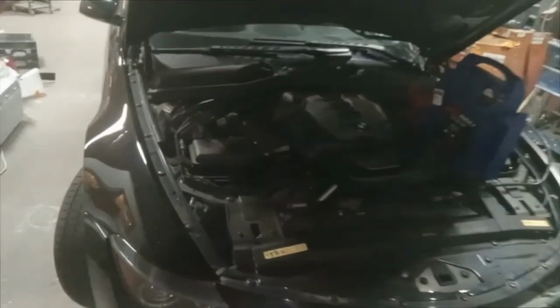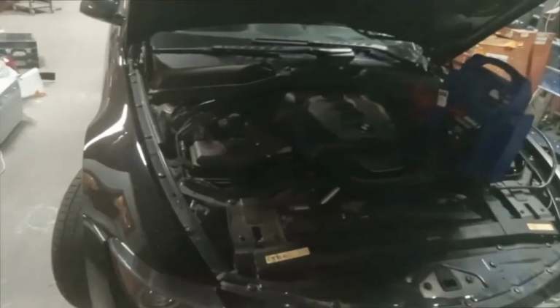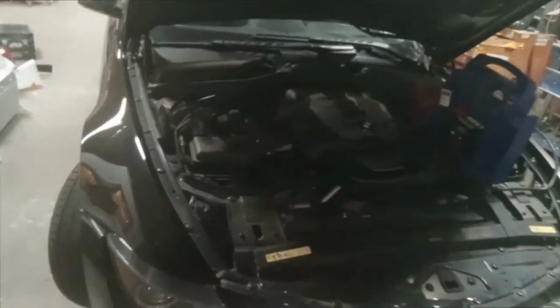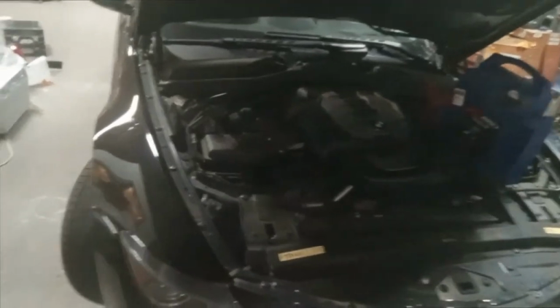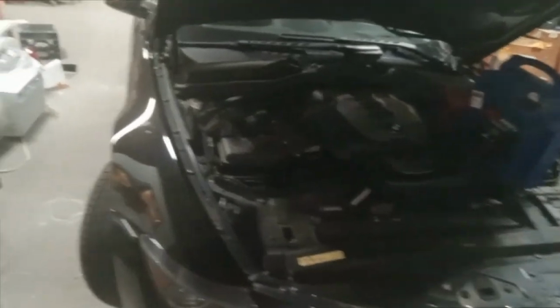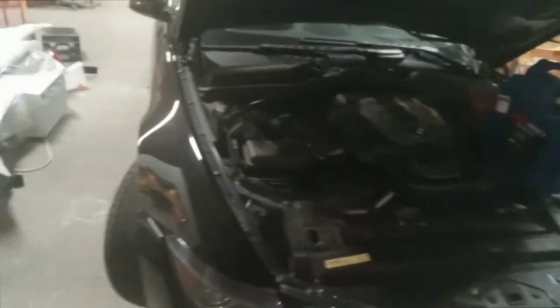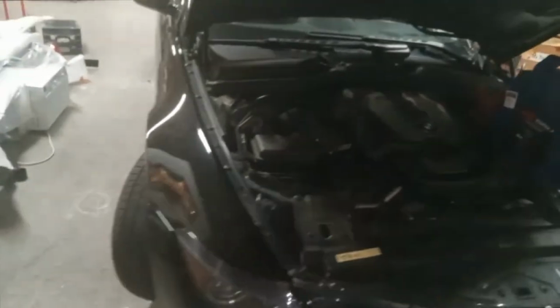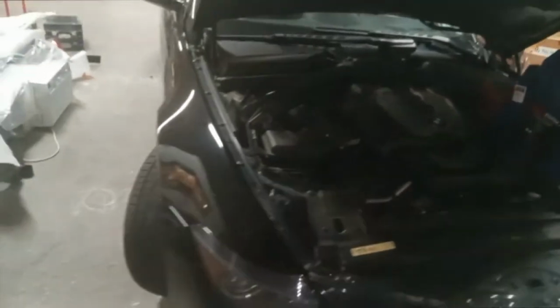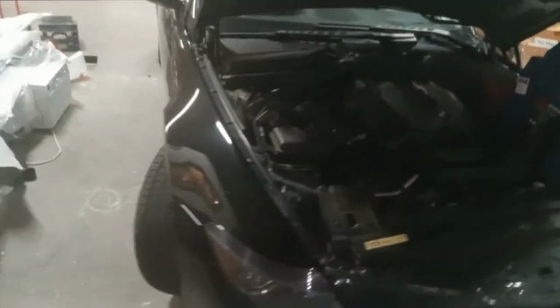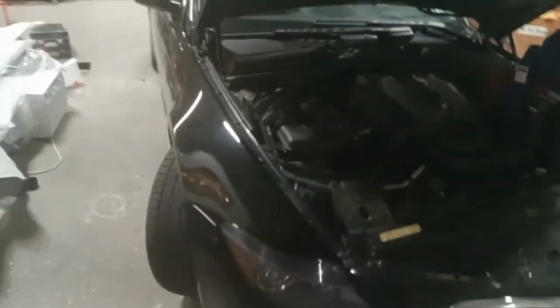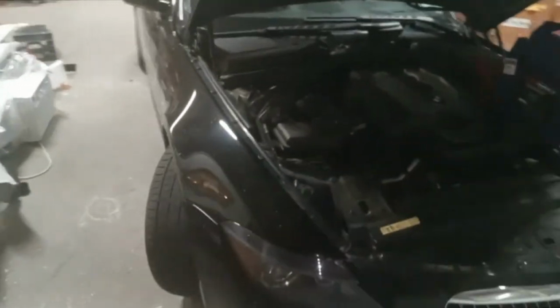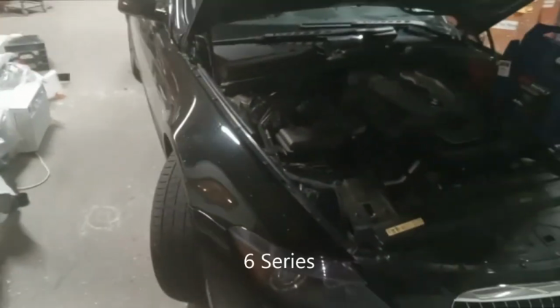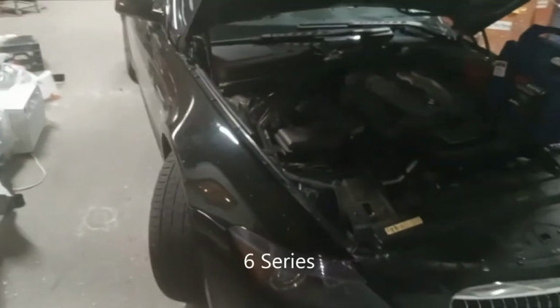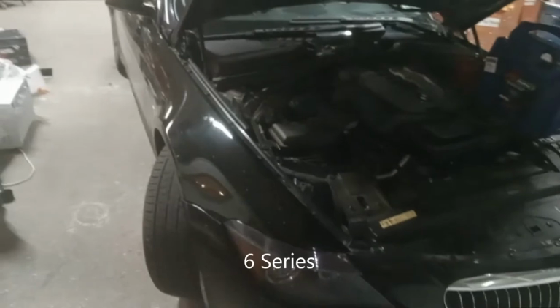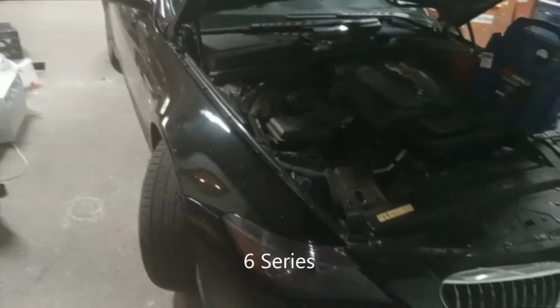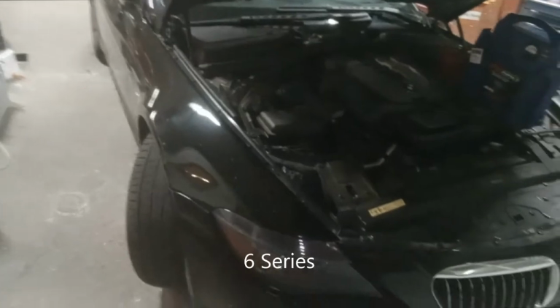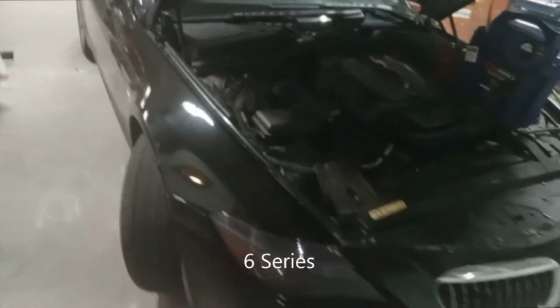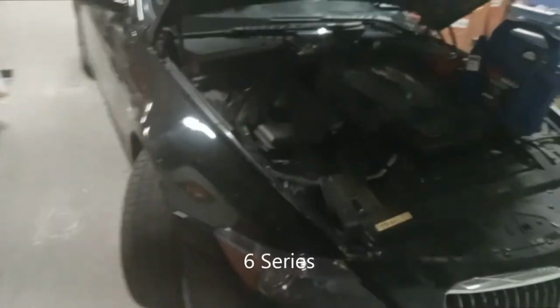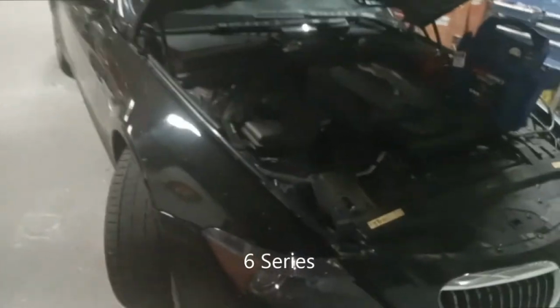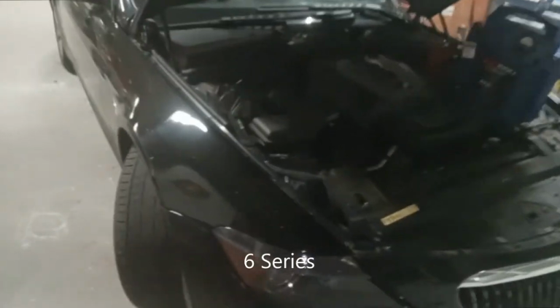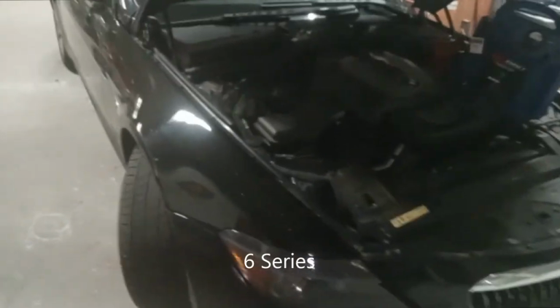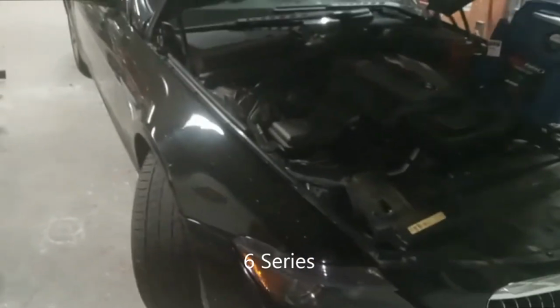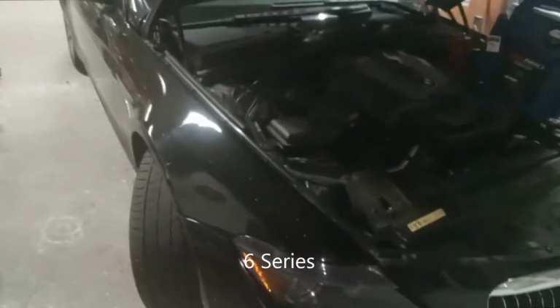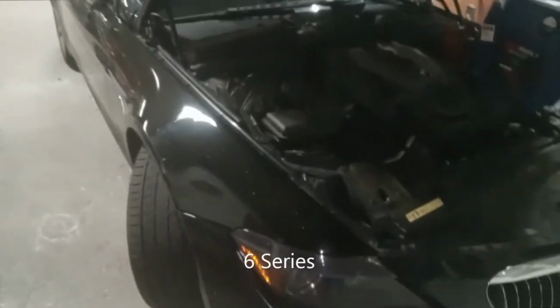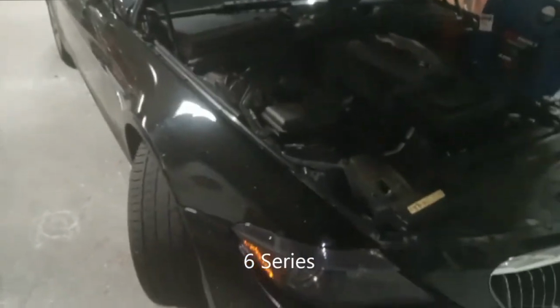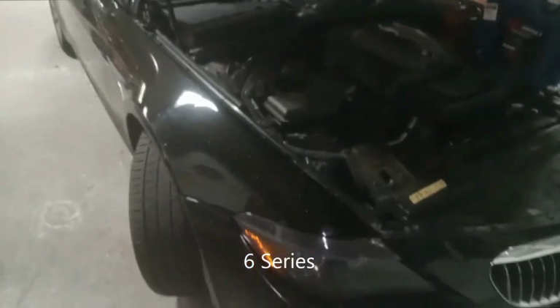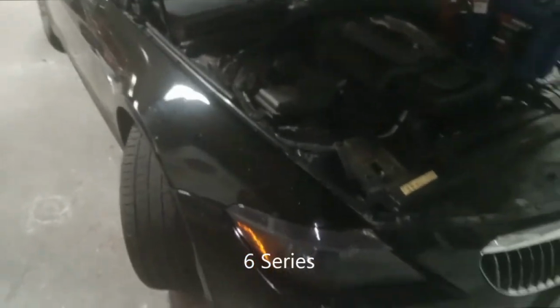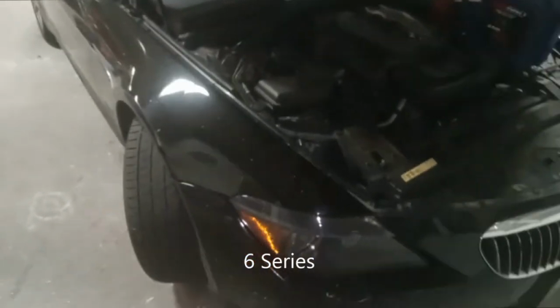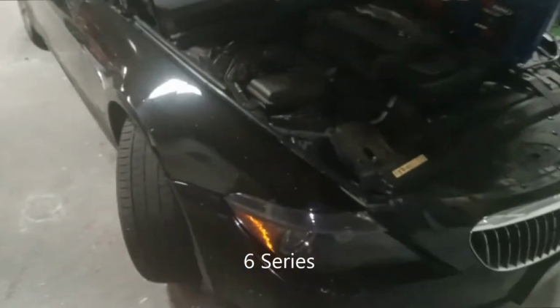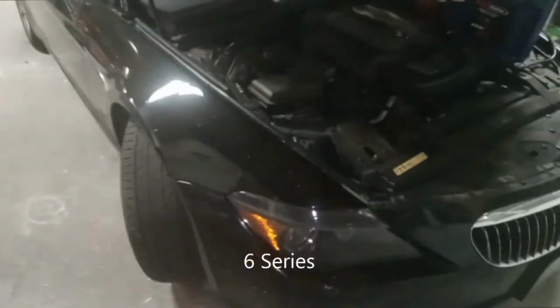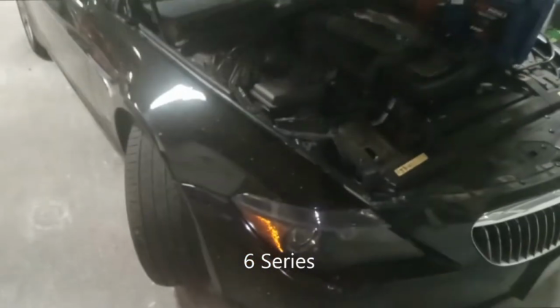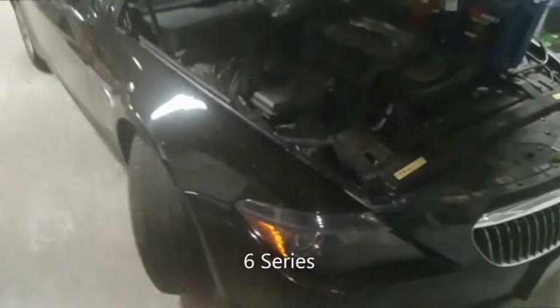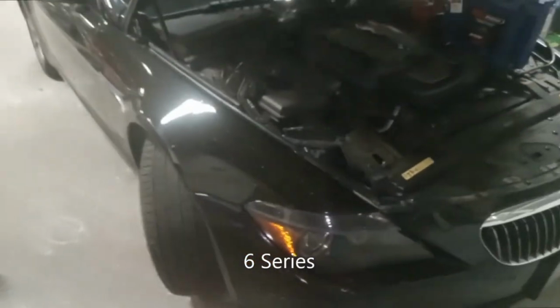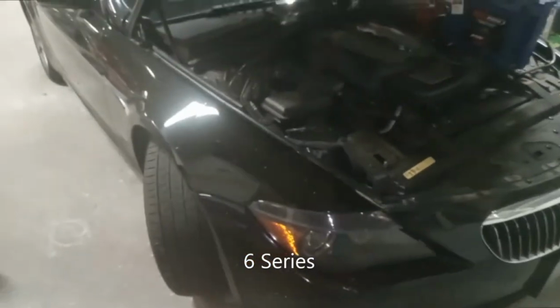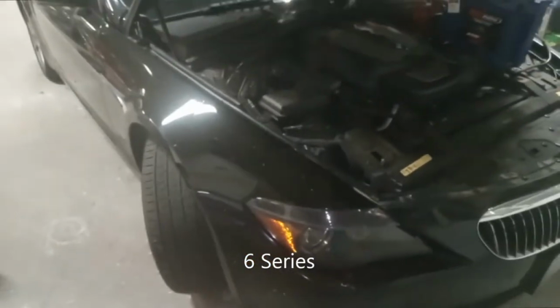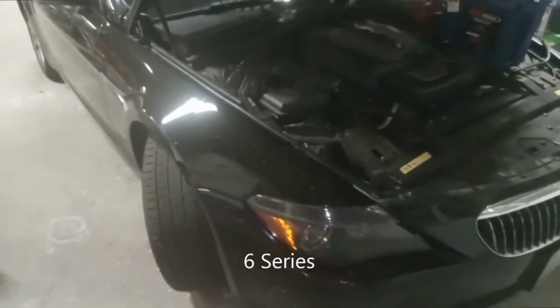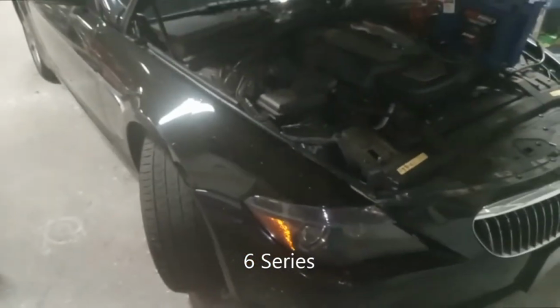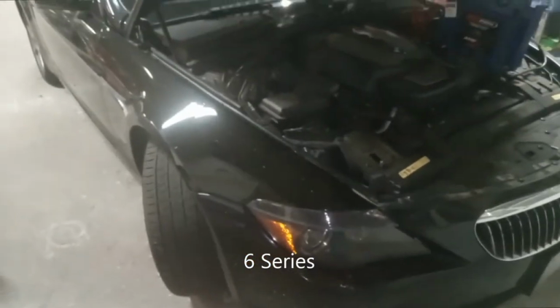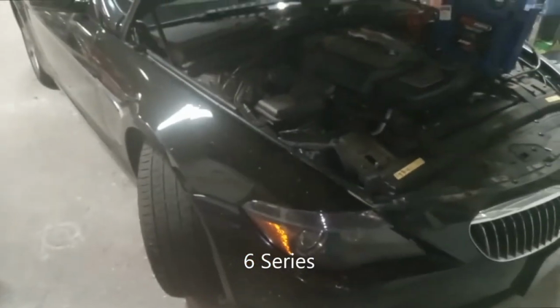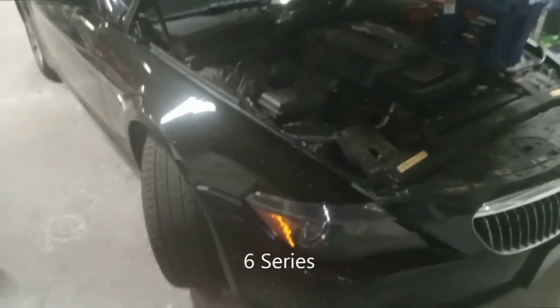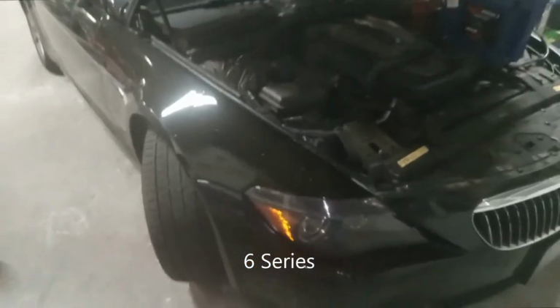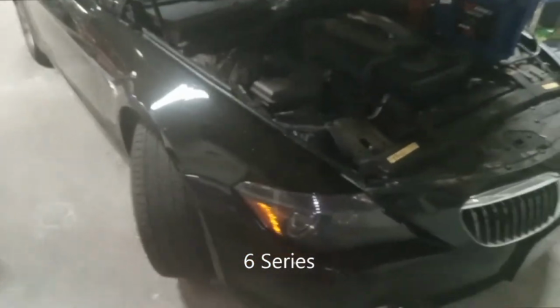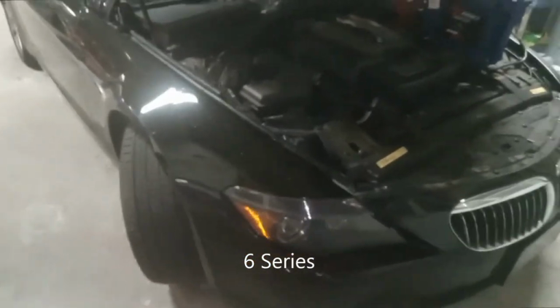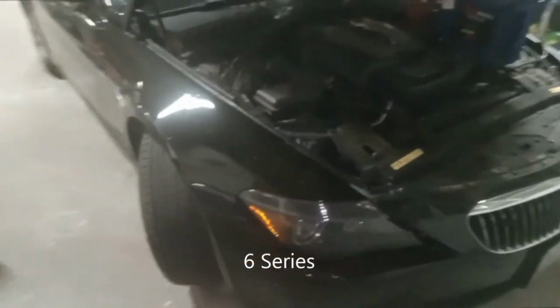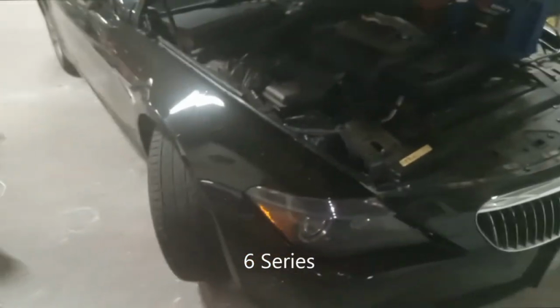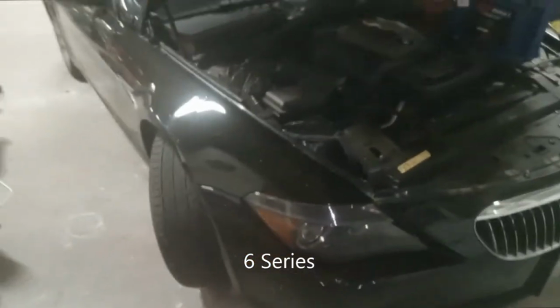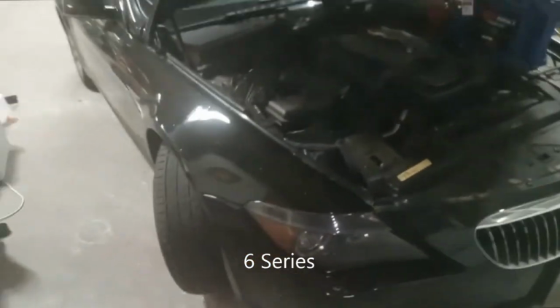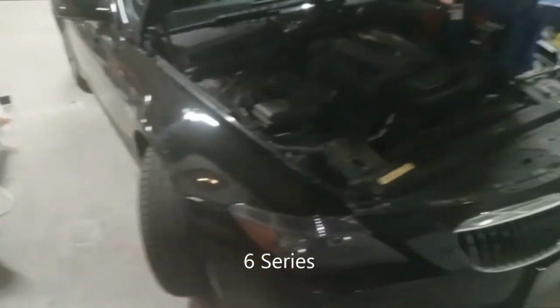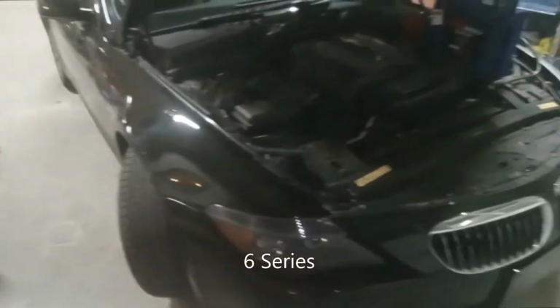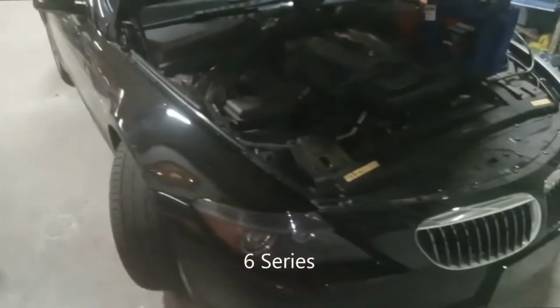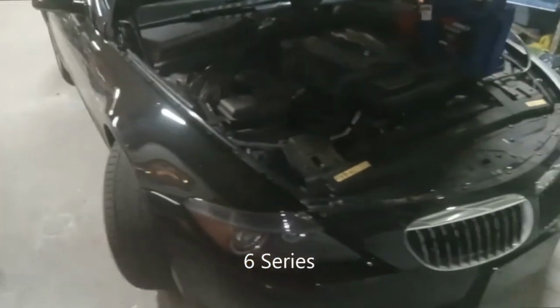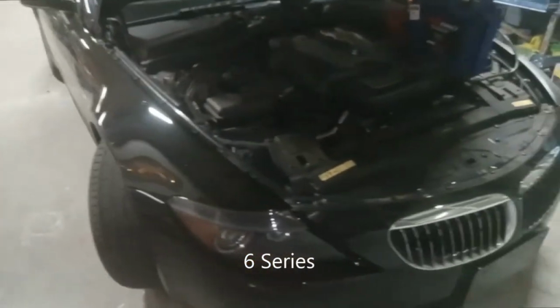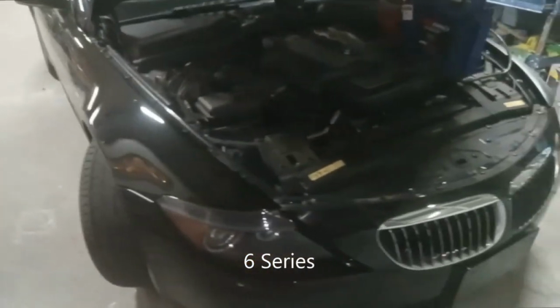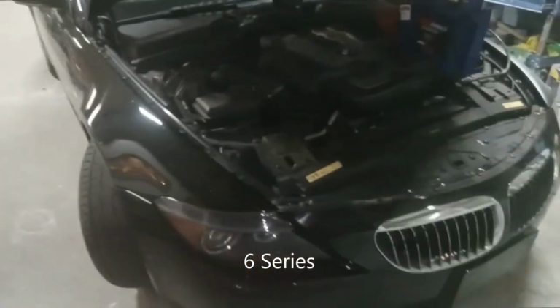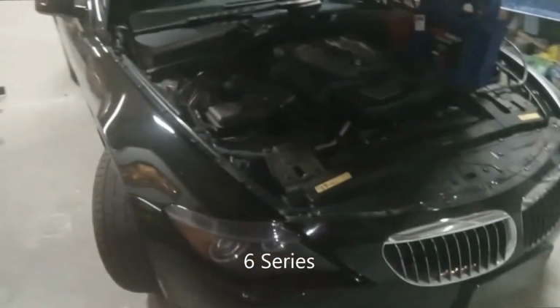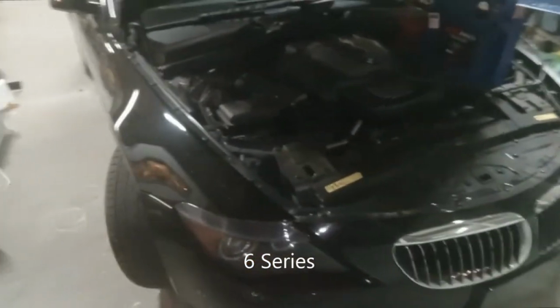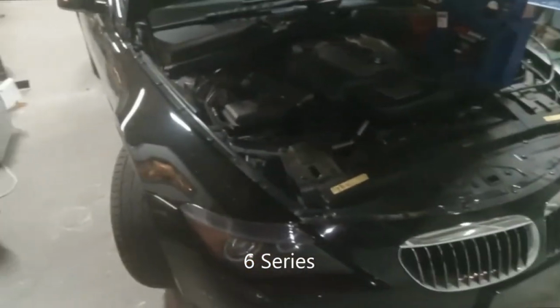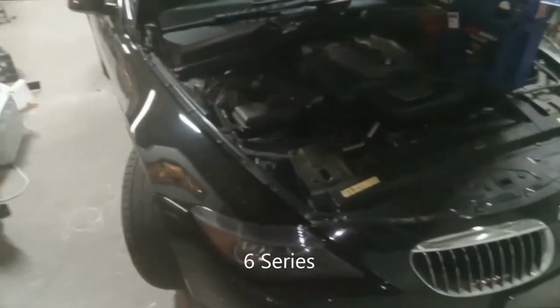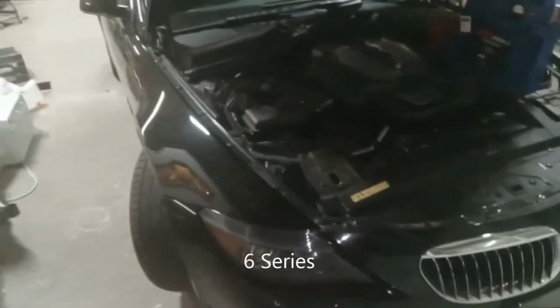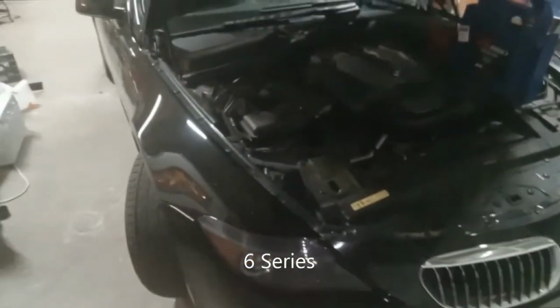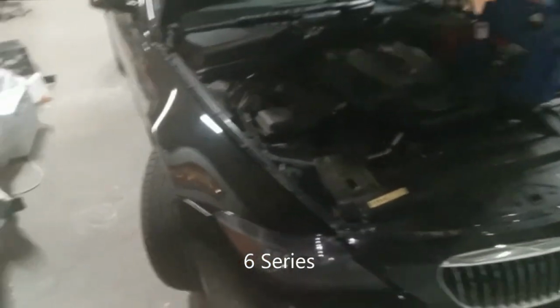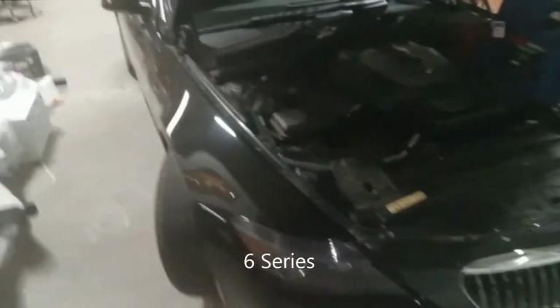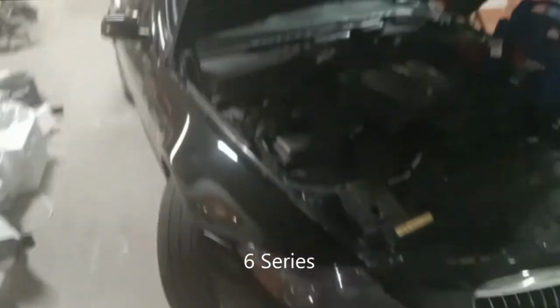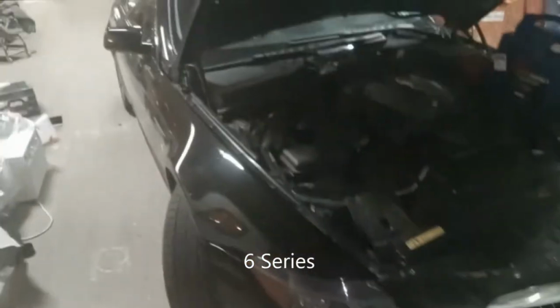Joe Beer Master. Today we have a BMW 650i. I'm going to show you where the fuse box locations are.